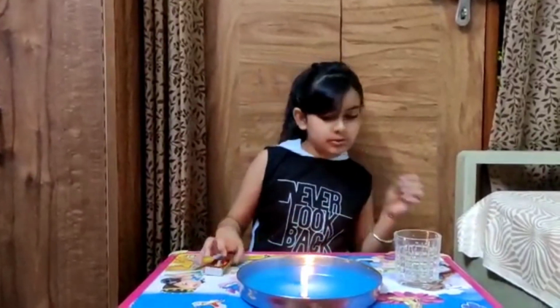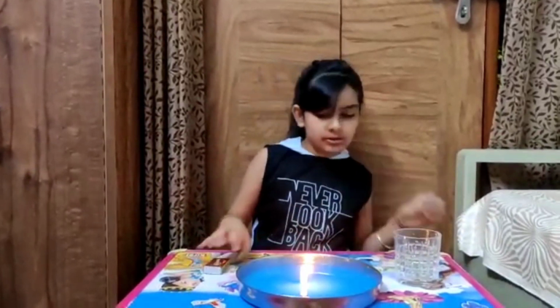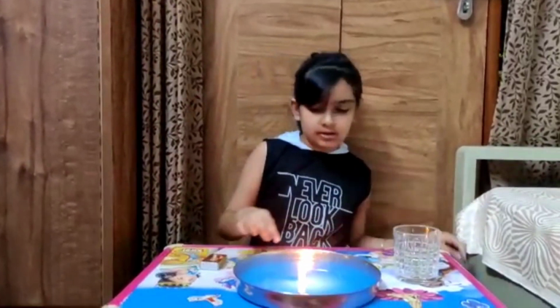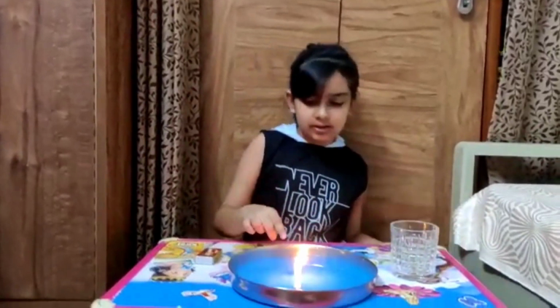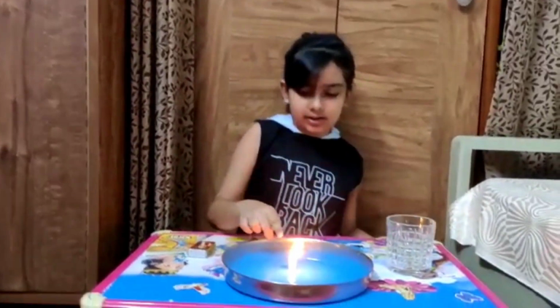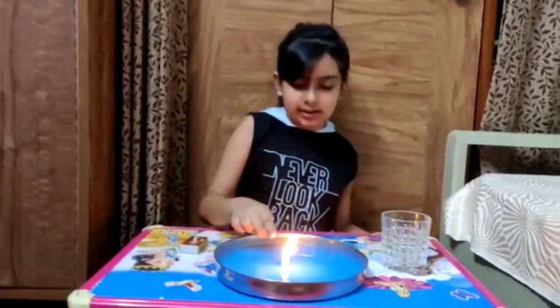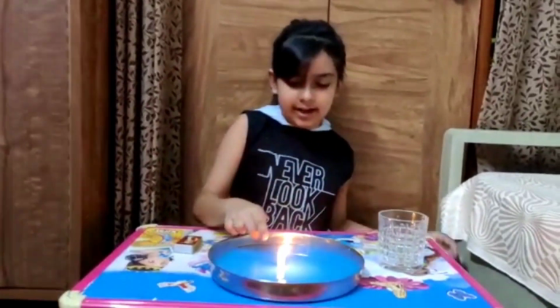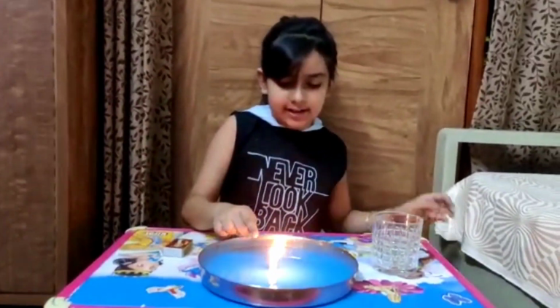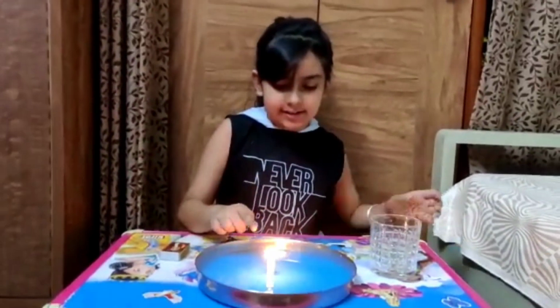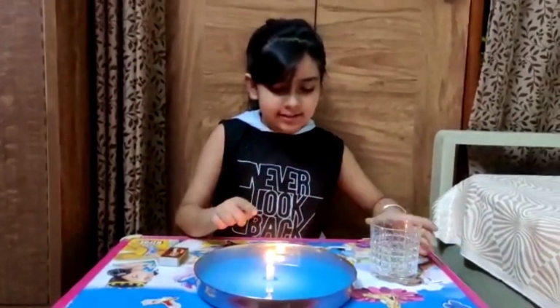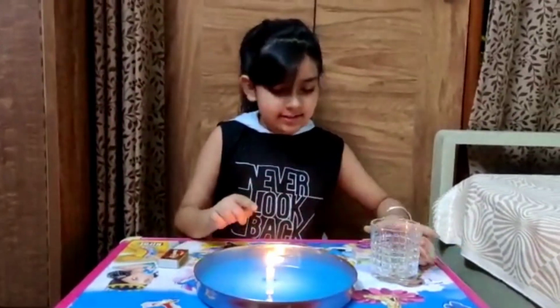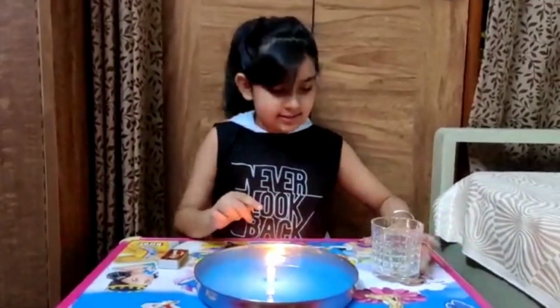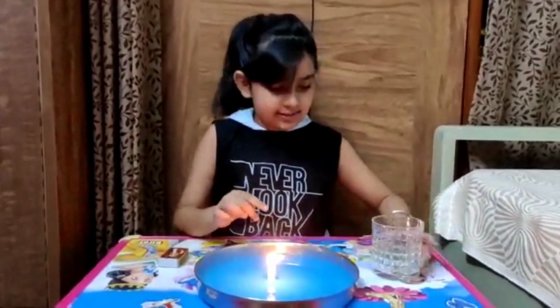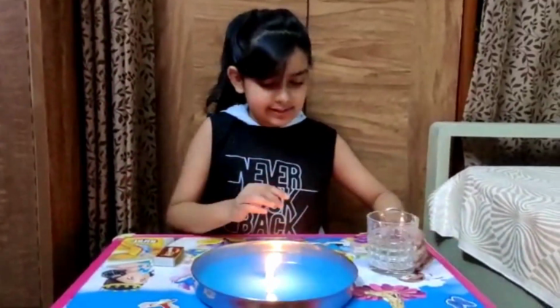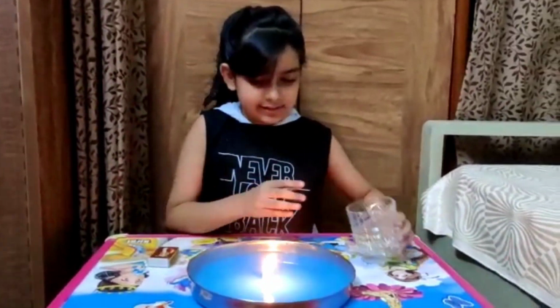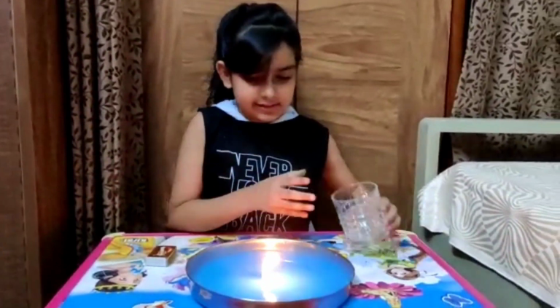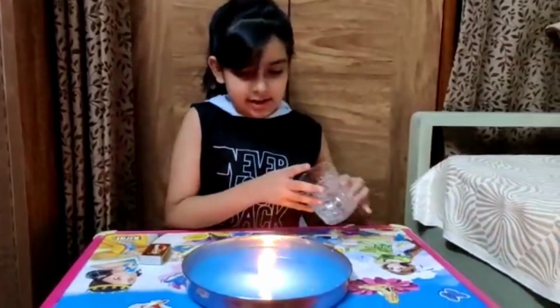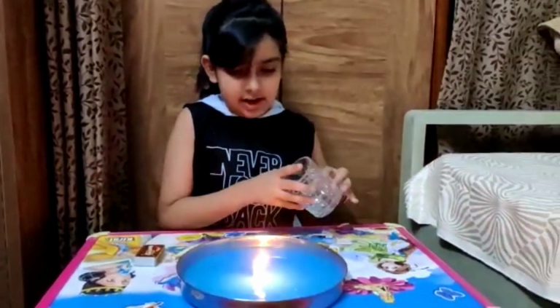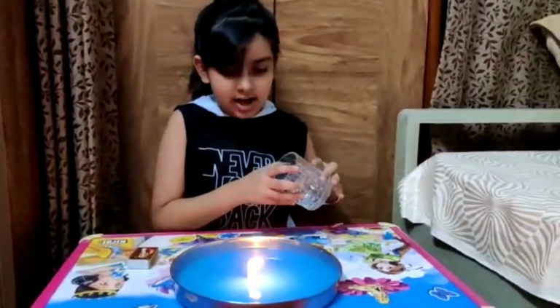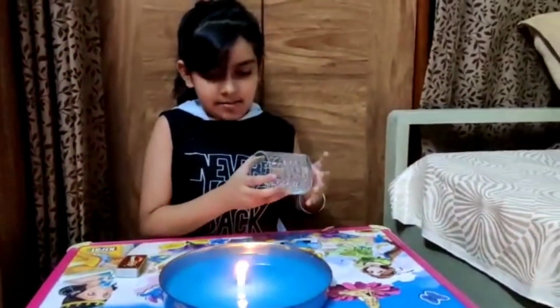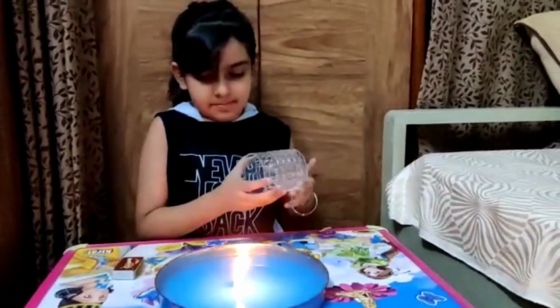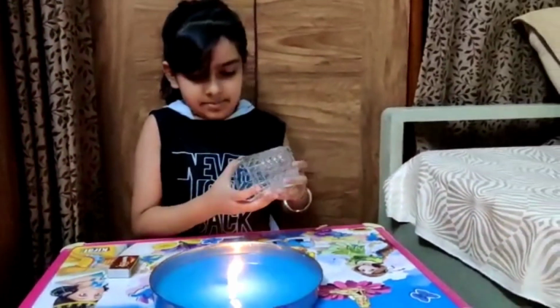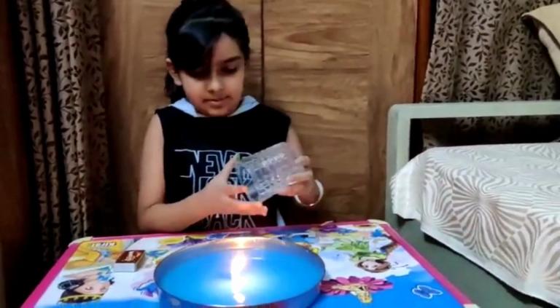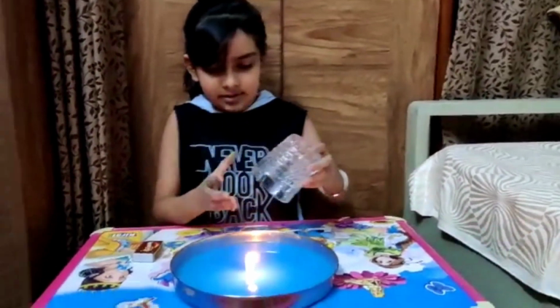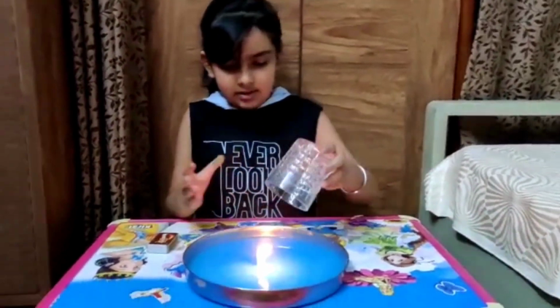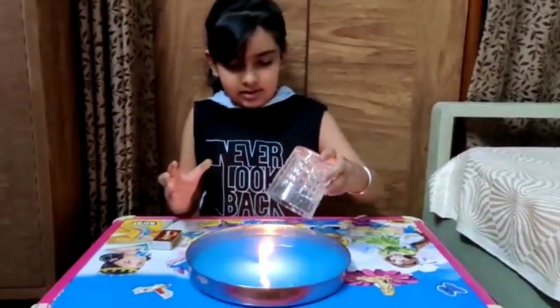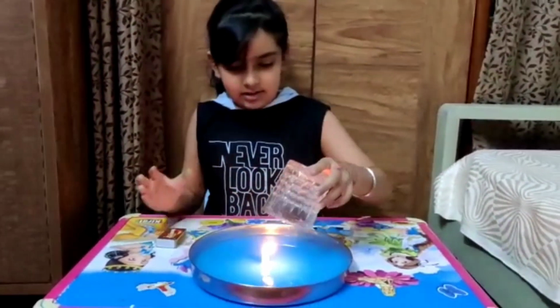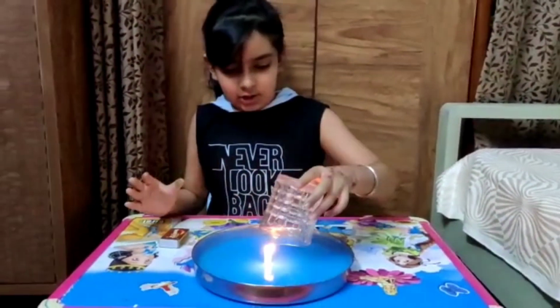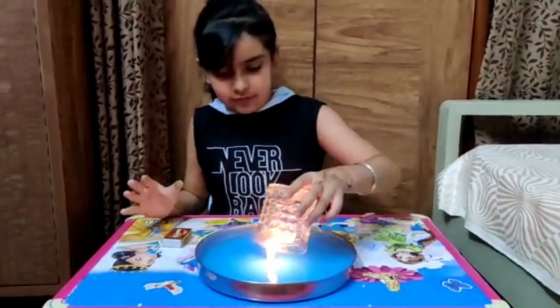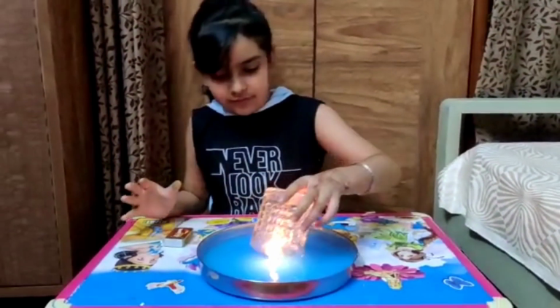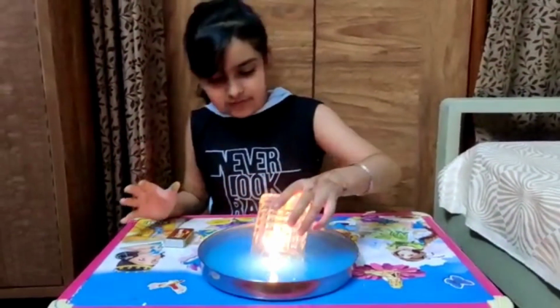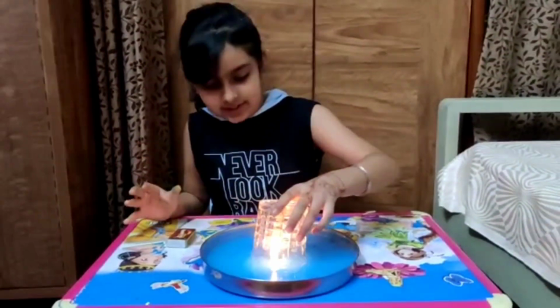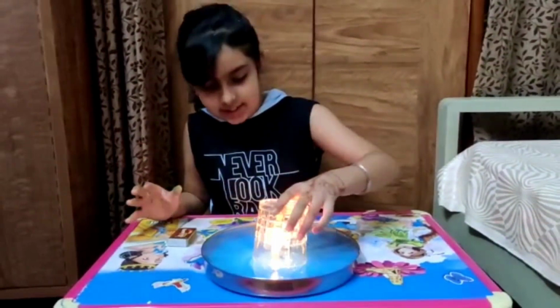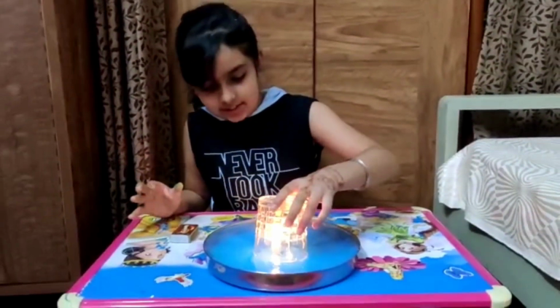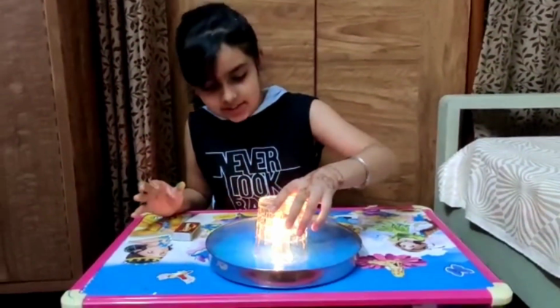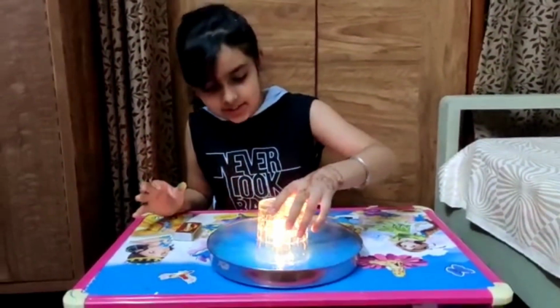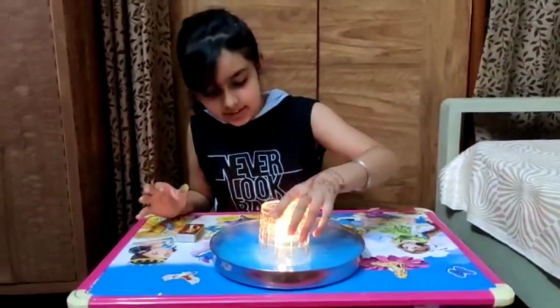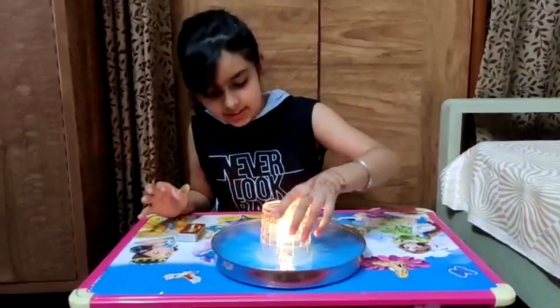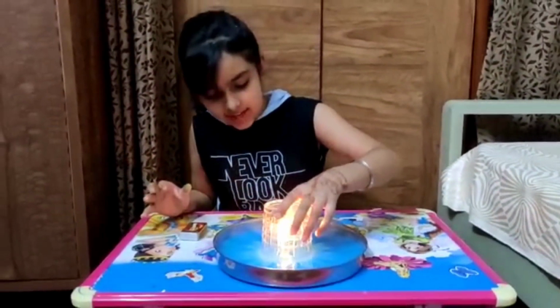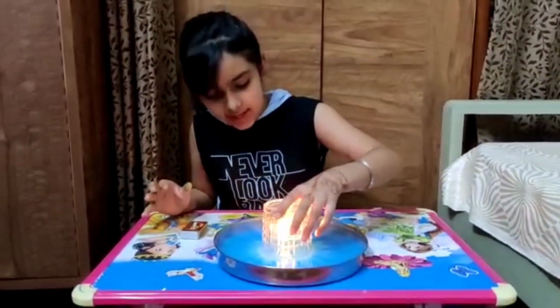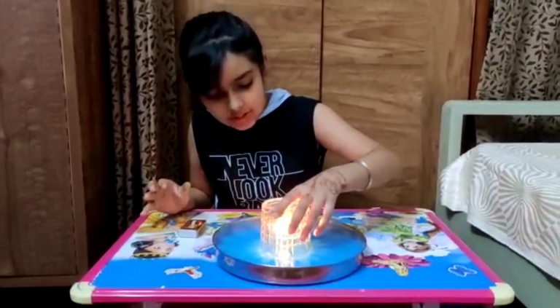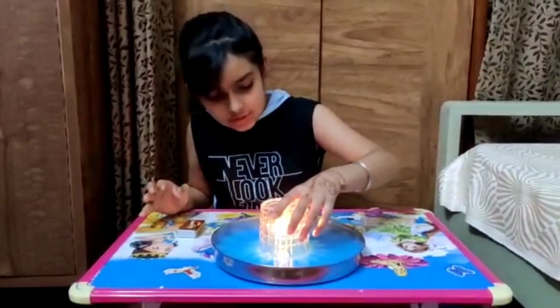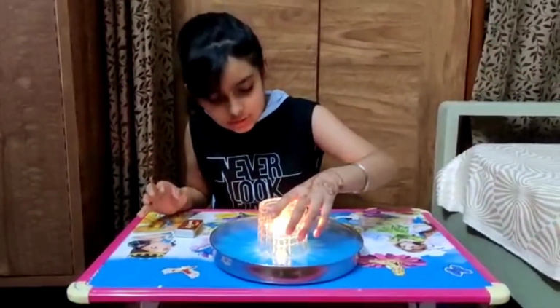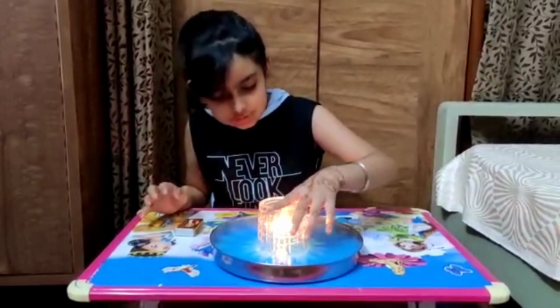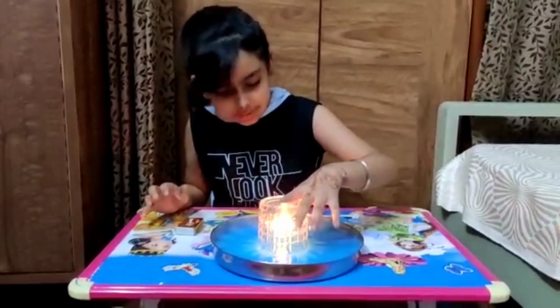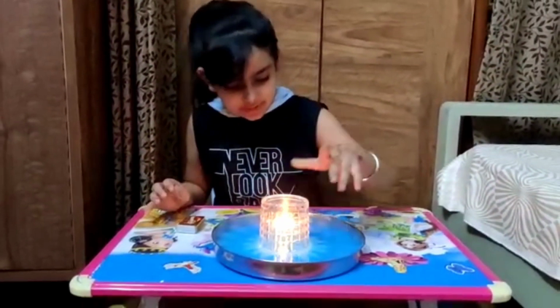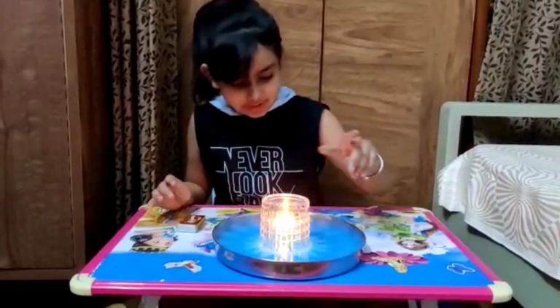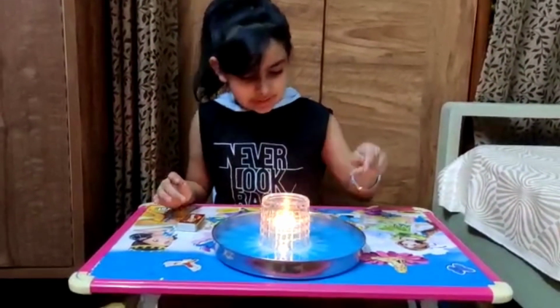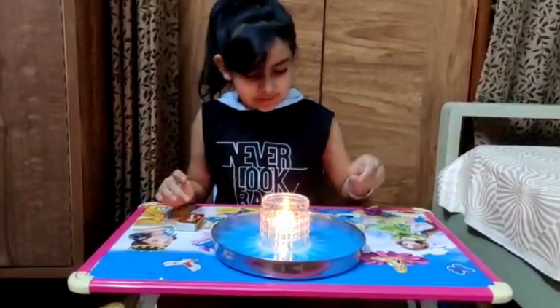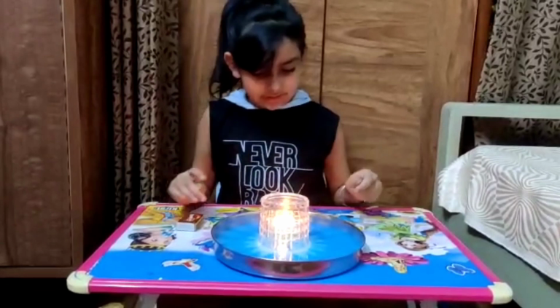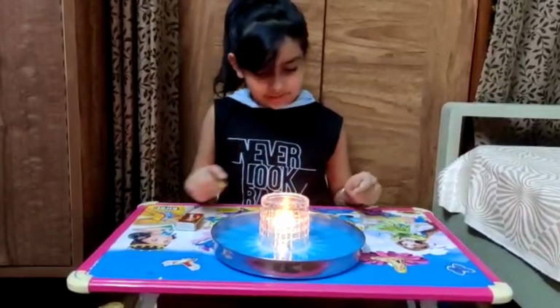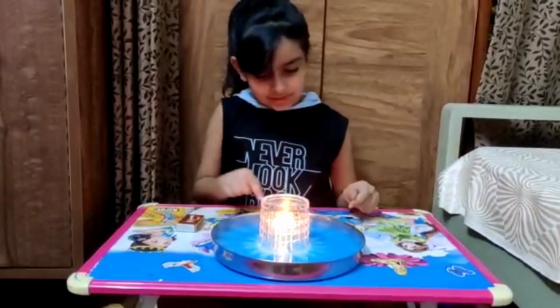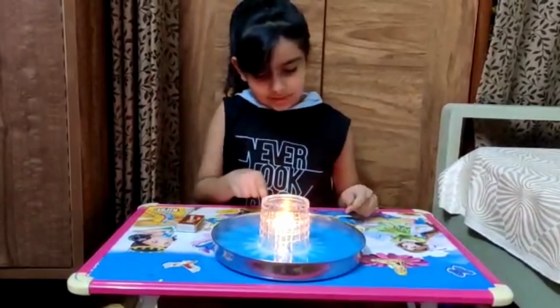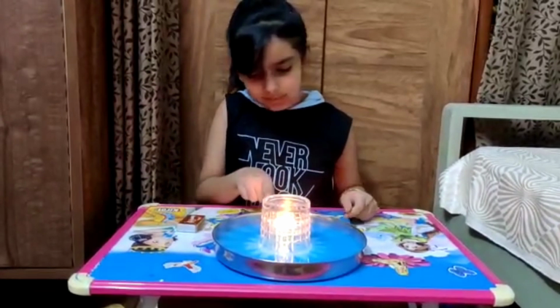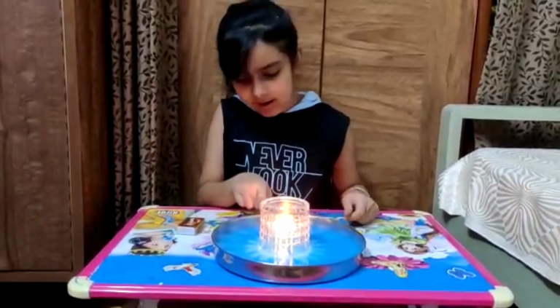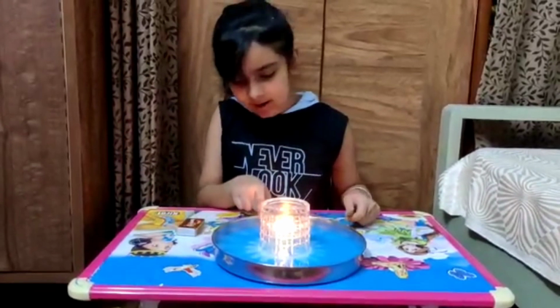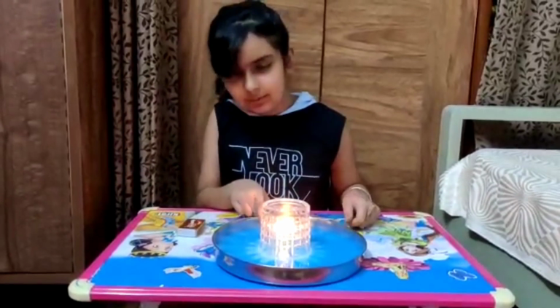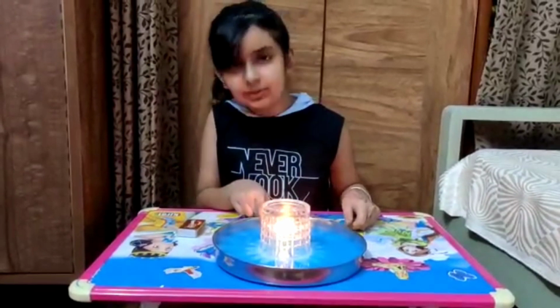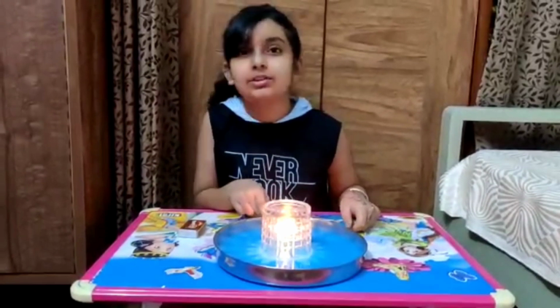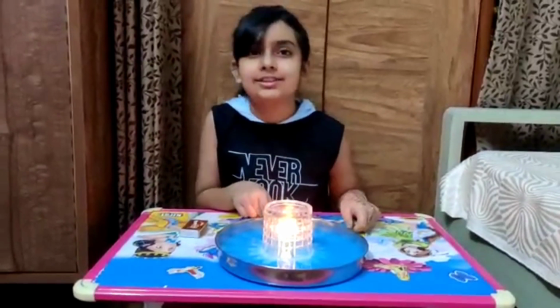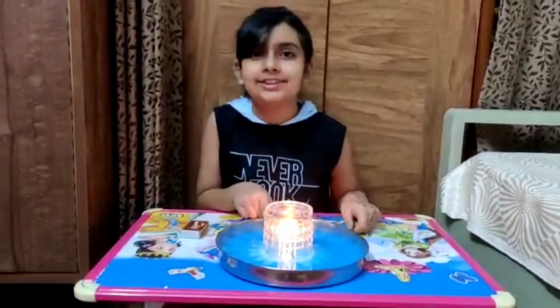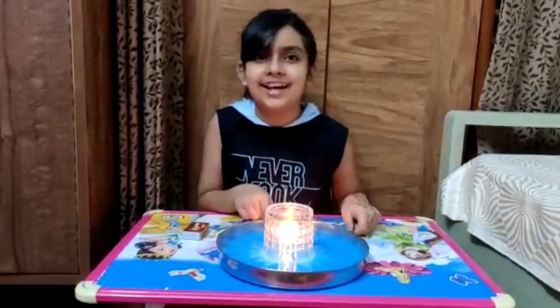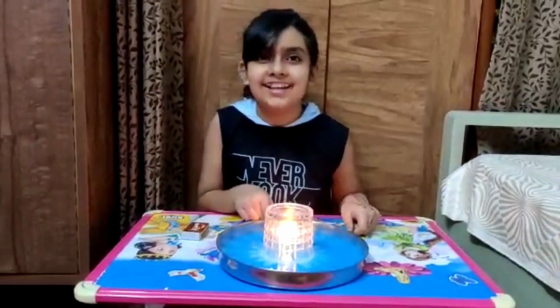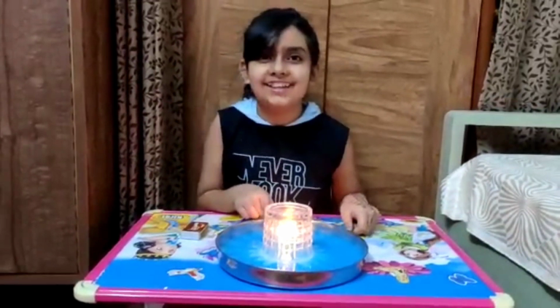The candle is lit up. Now we will keep the glass over it. Wow, it looks nice.